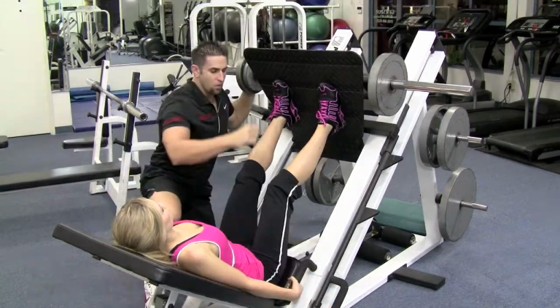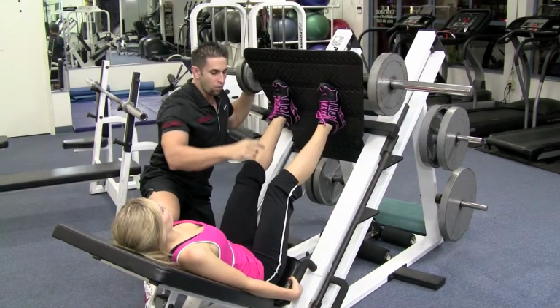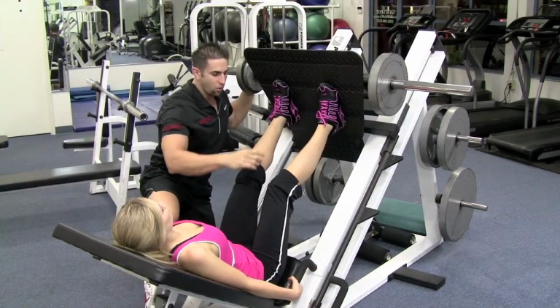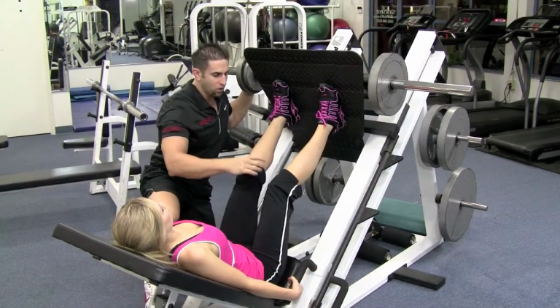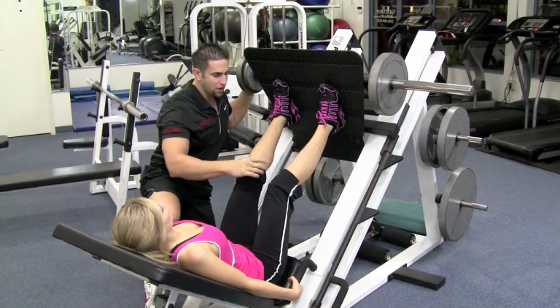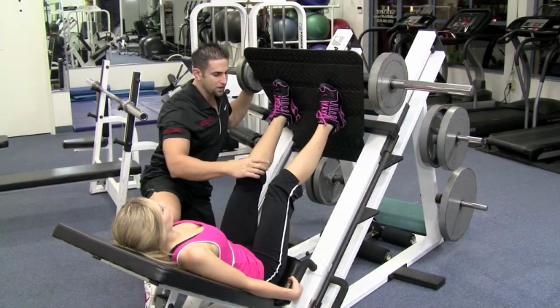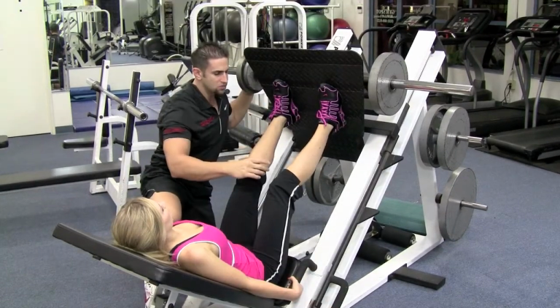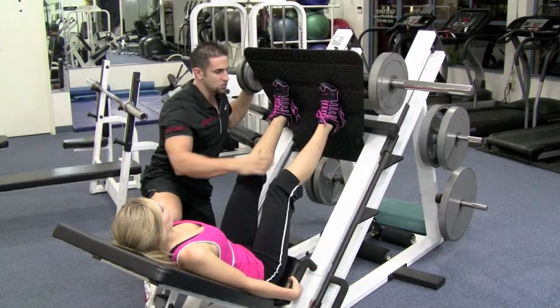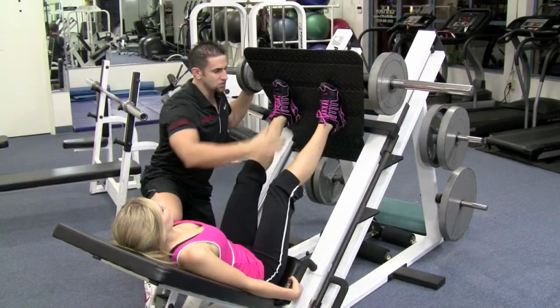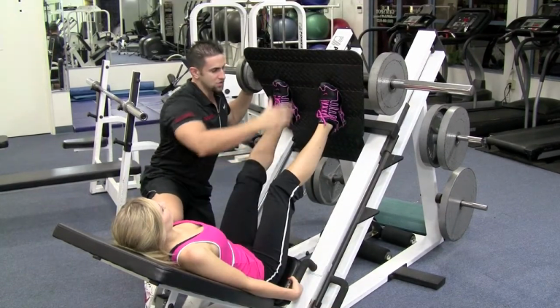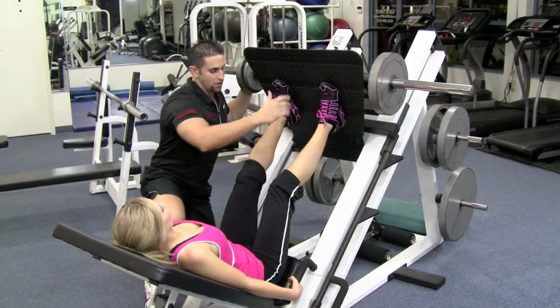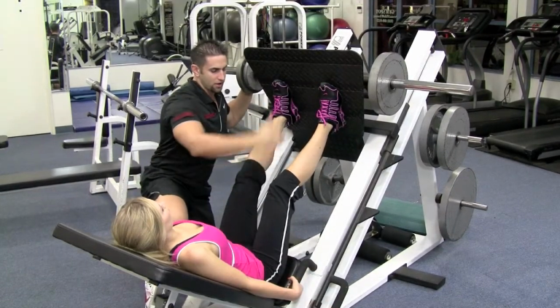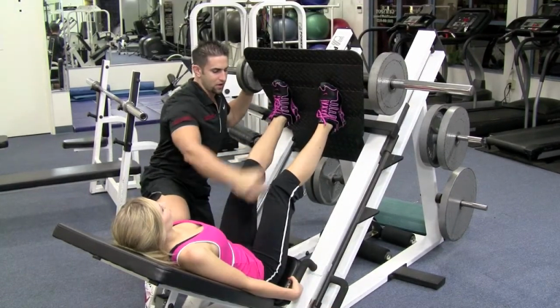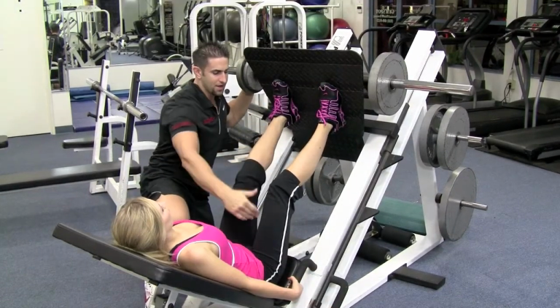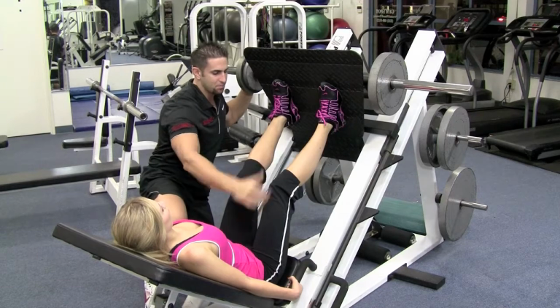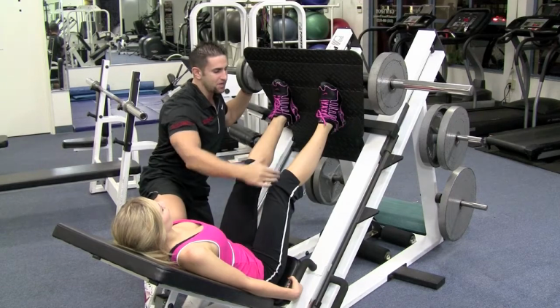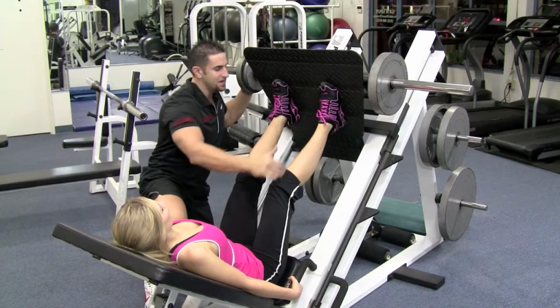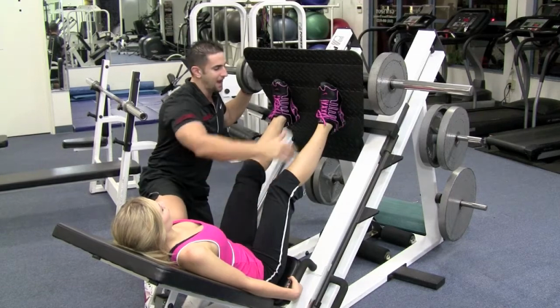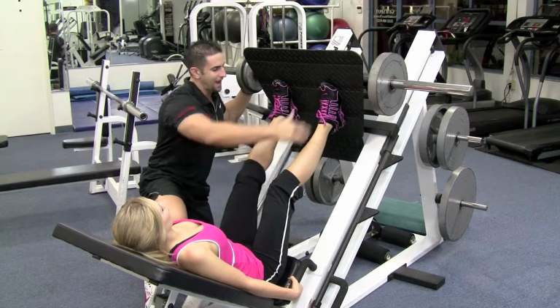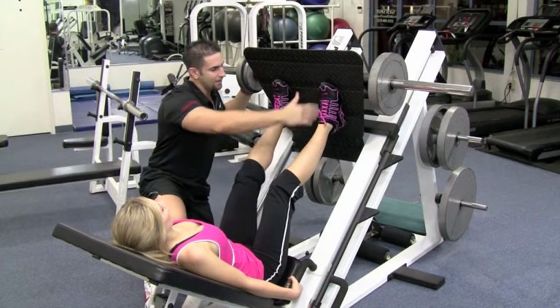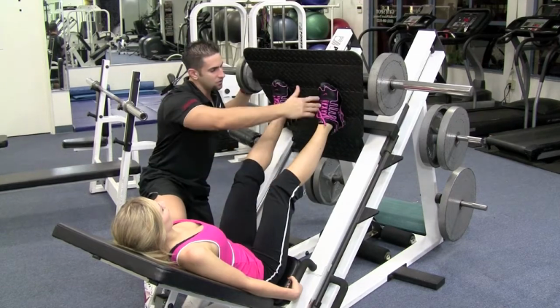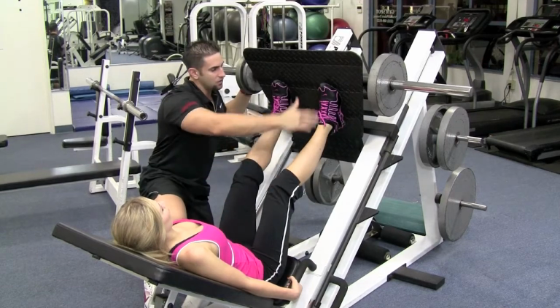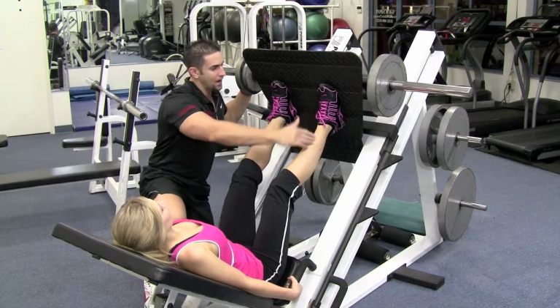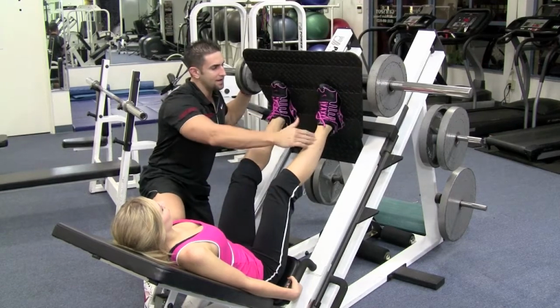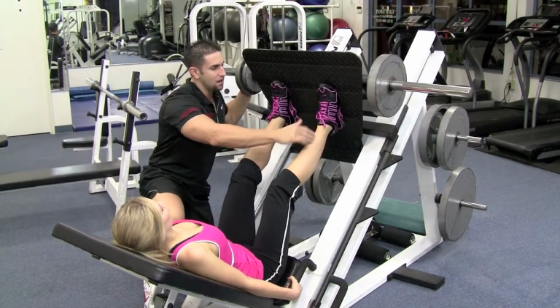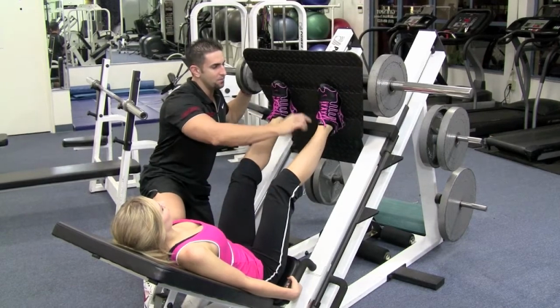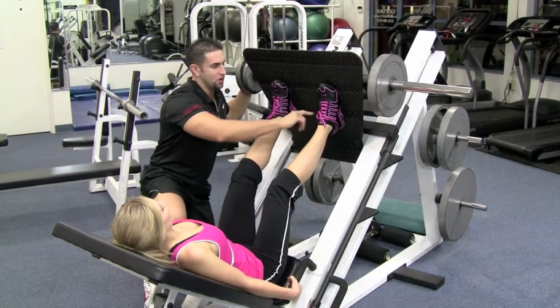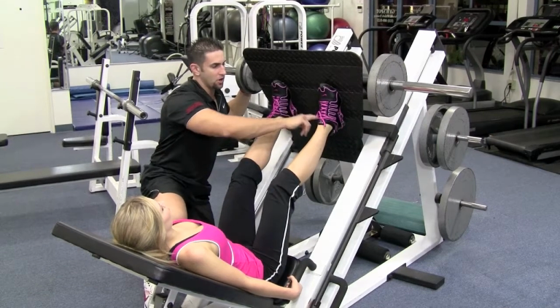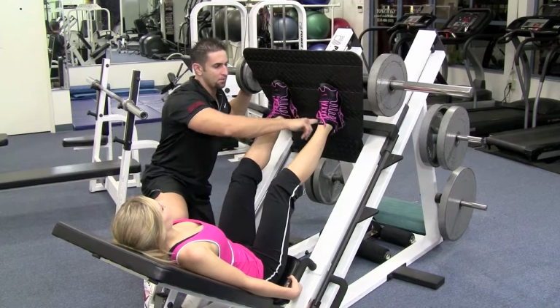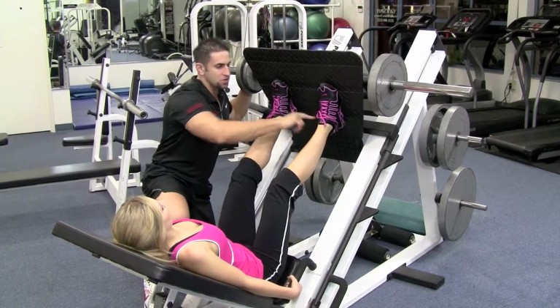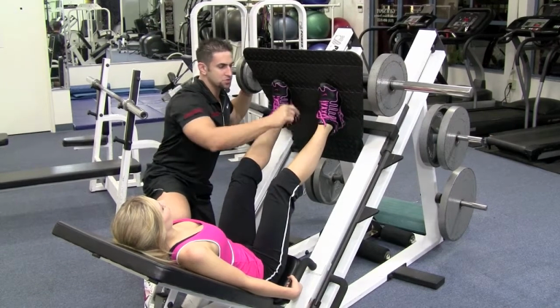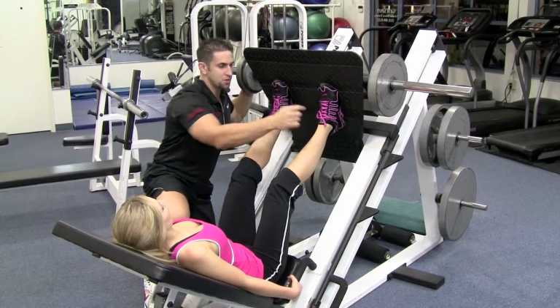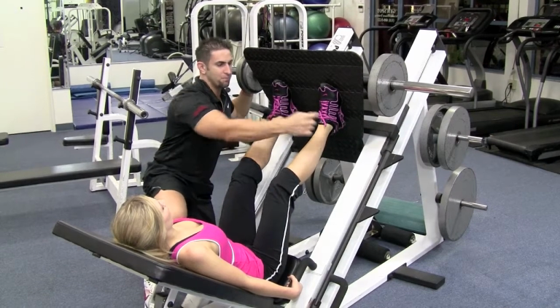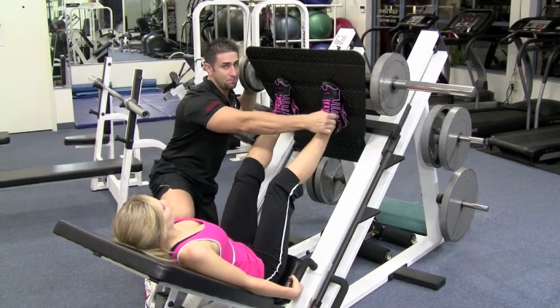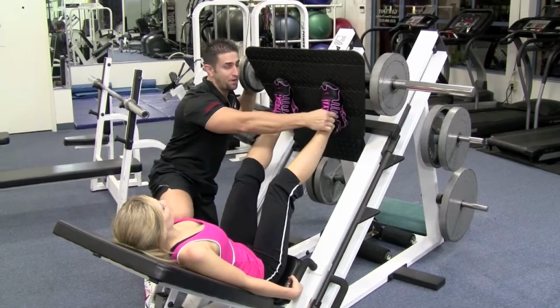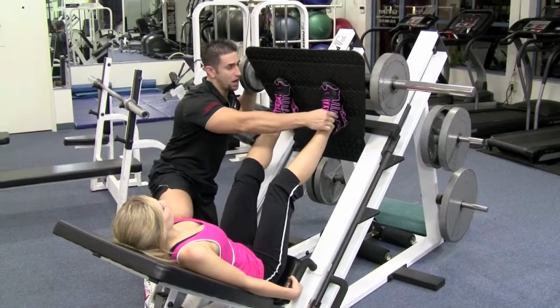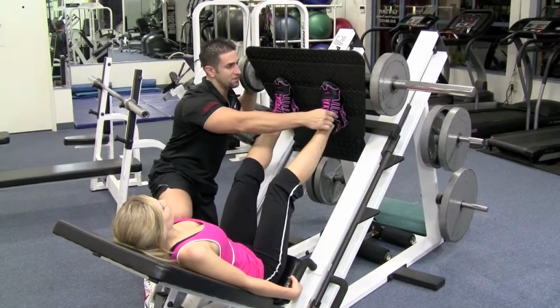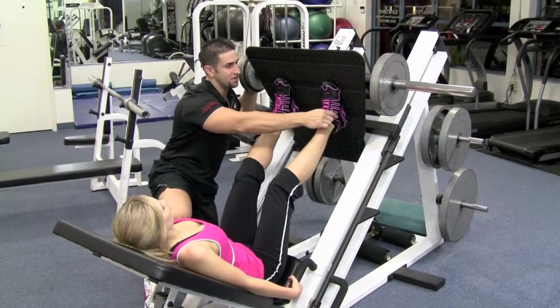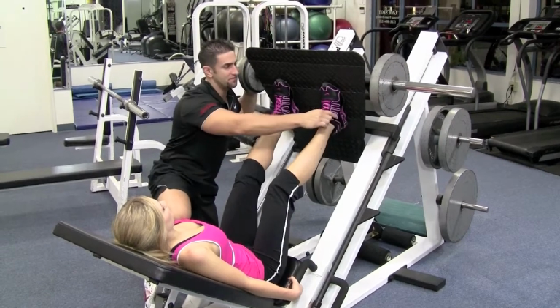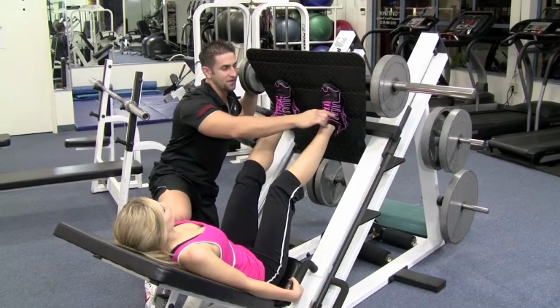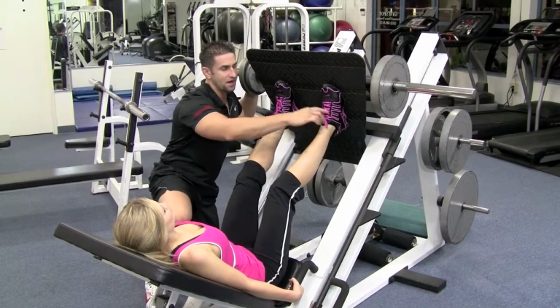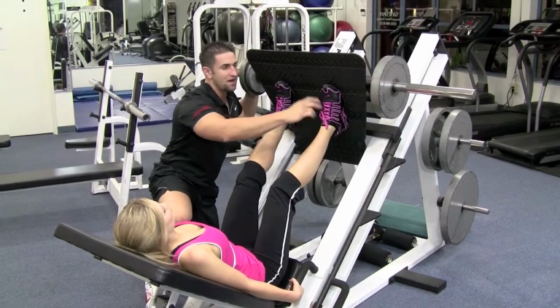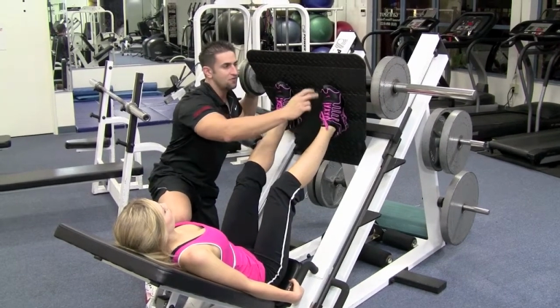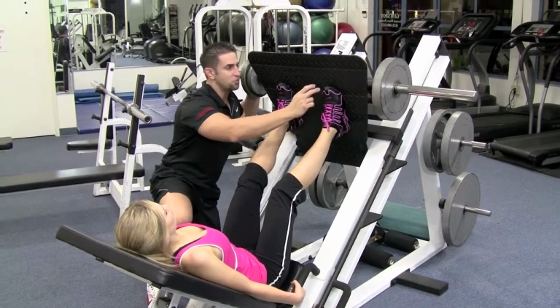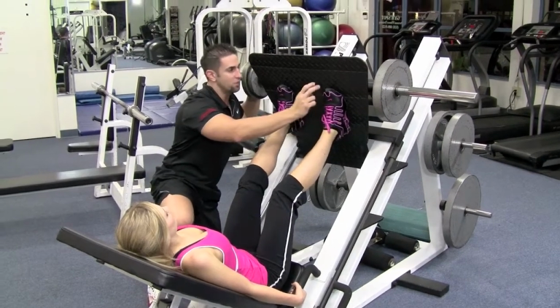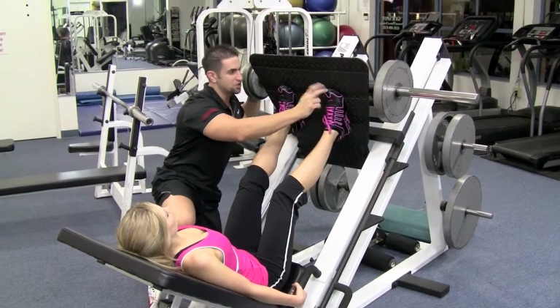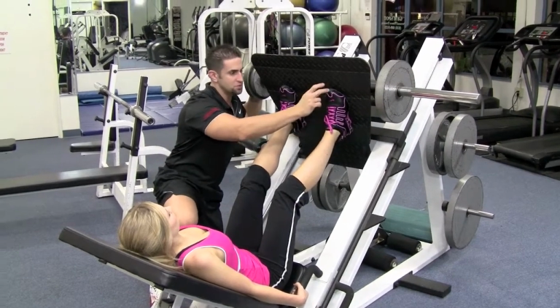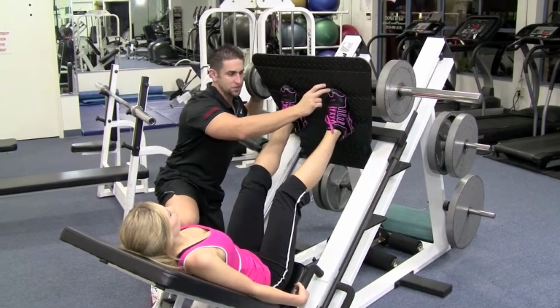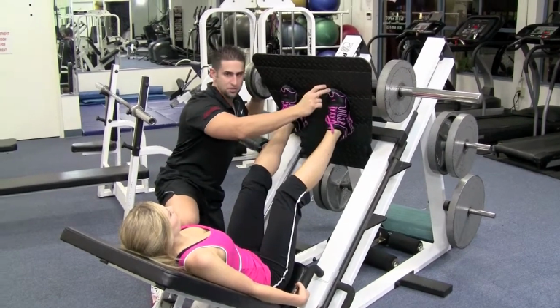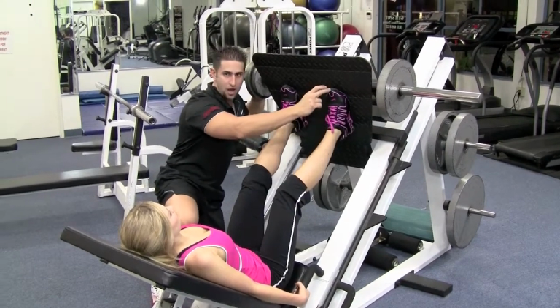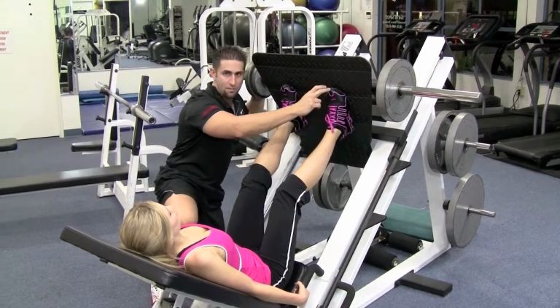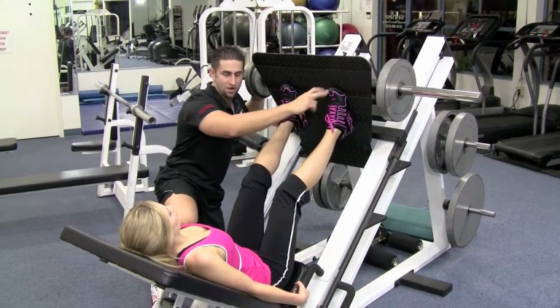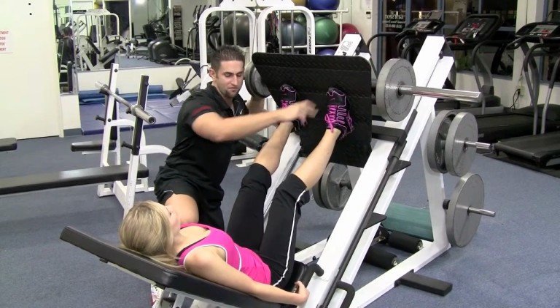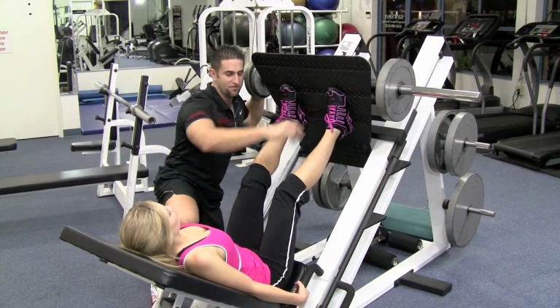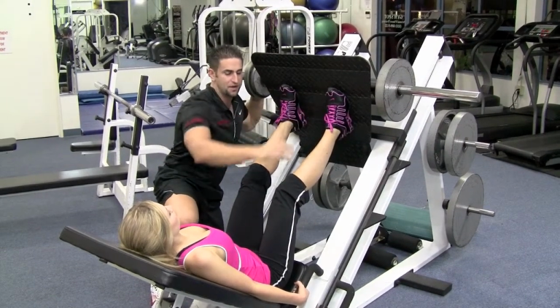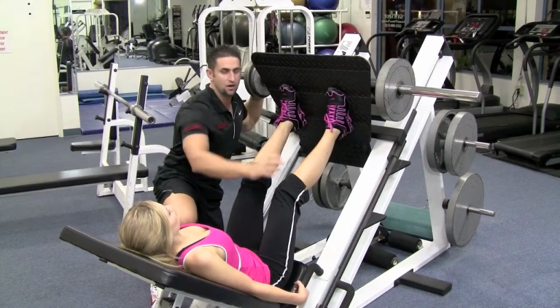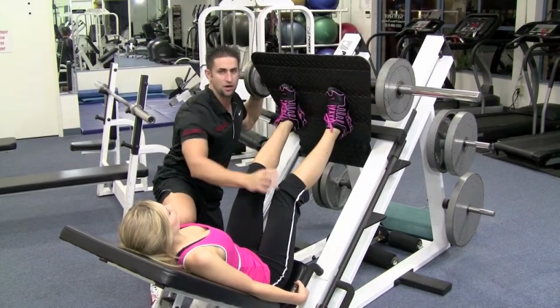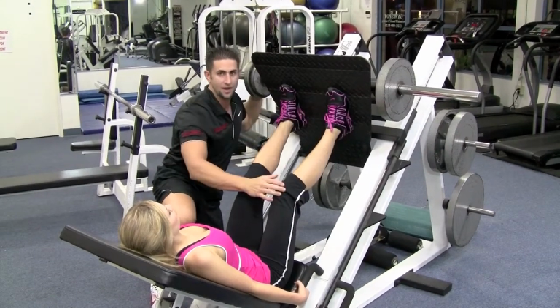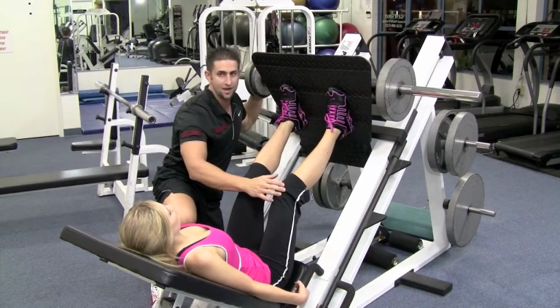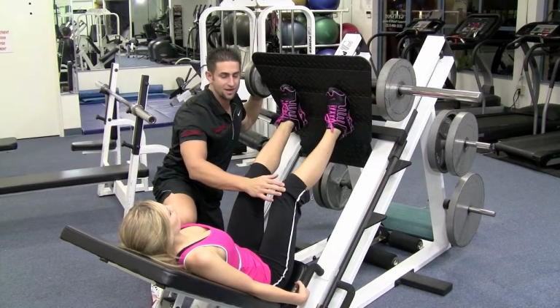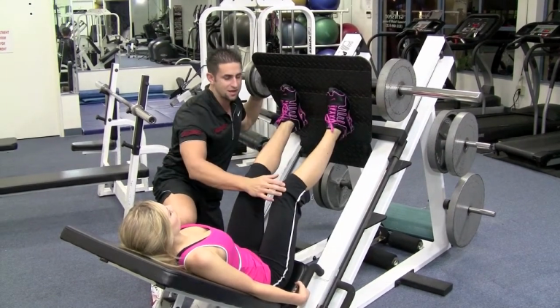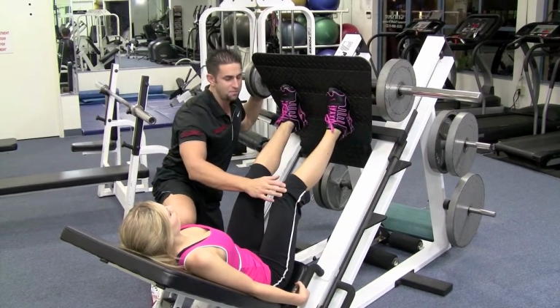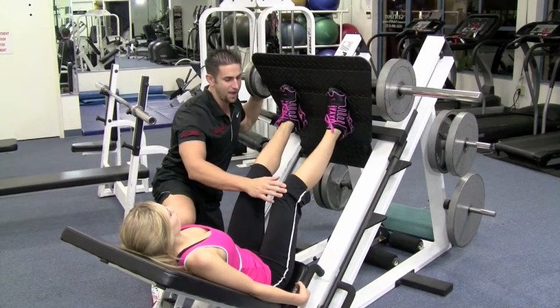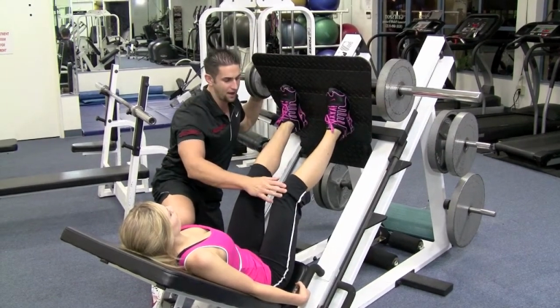What we're going to do is I want your hip, knee, and ankle lined up. You're going to push with the bottom of your feet. If you push with the top of your feet, you're going to get knee pain.